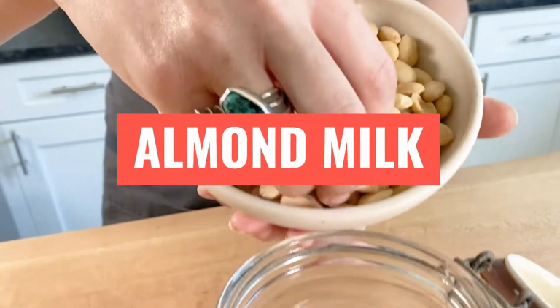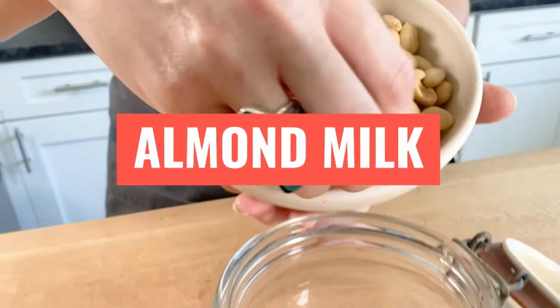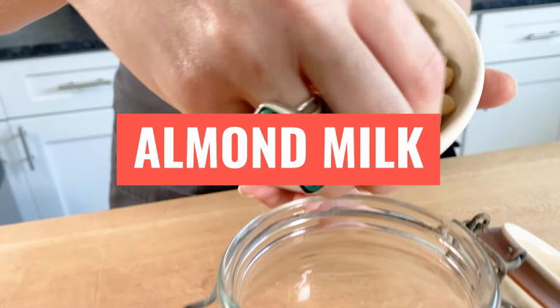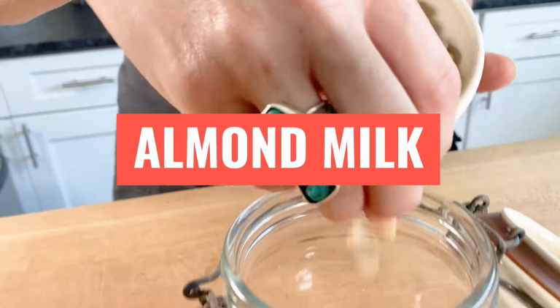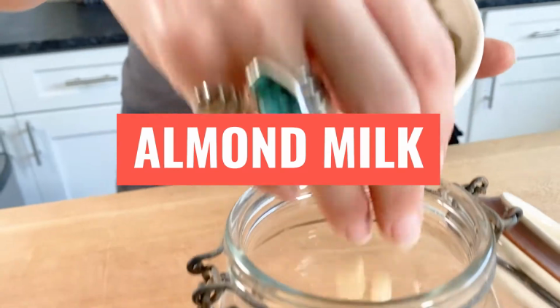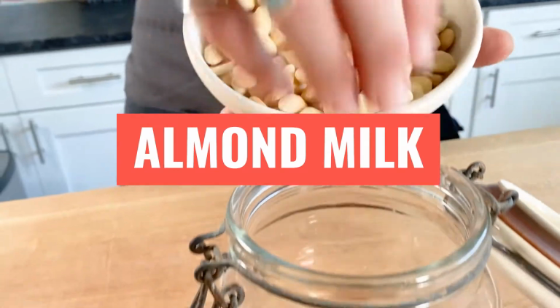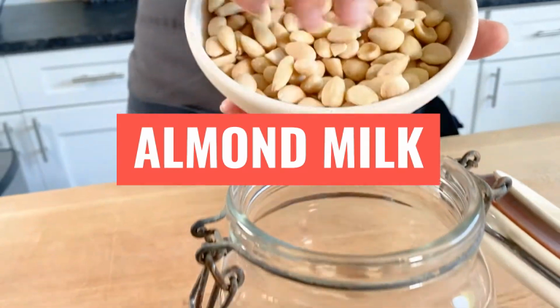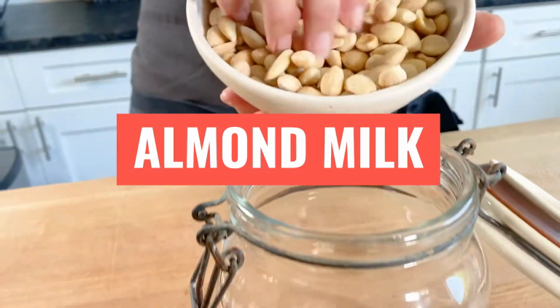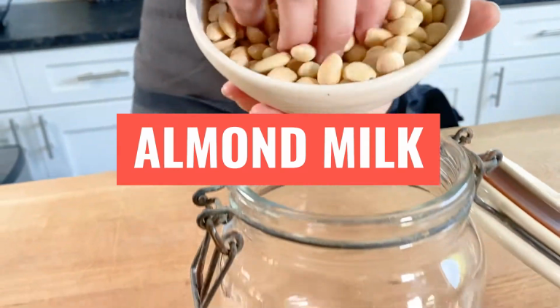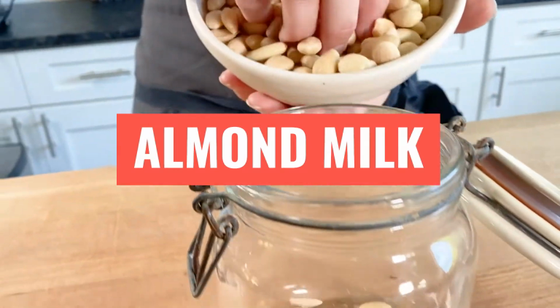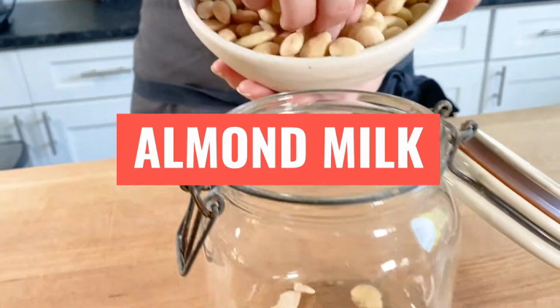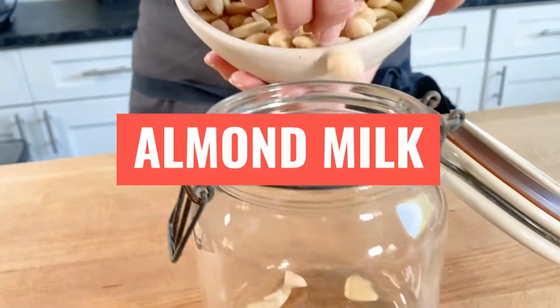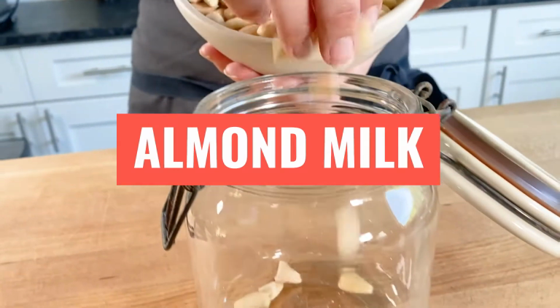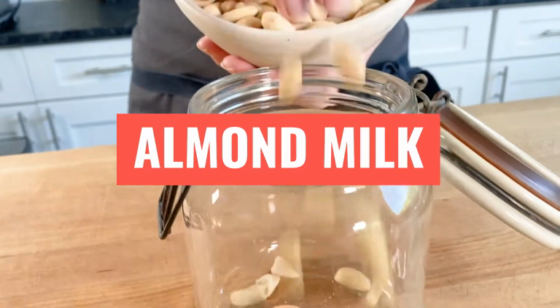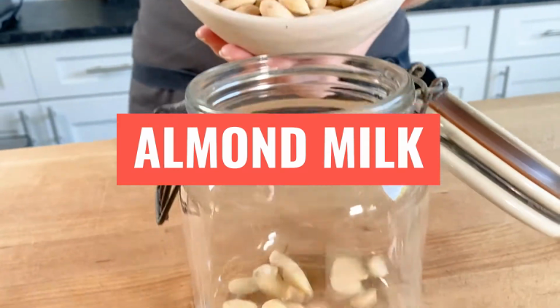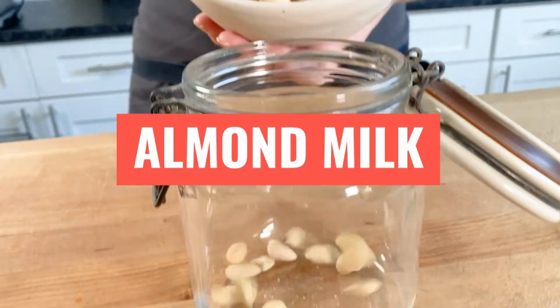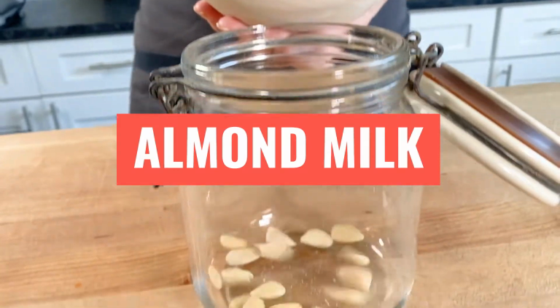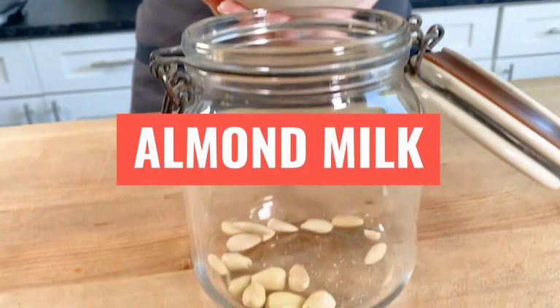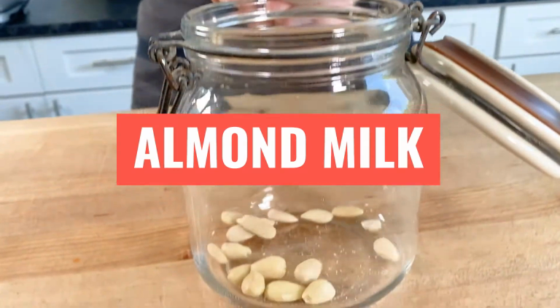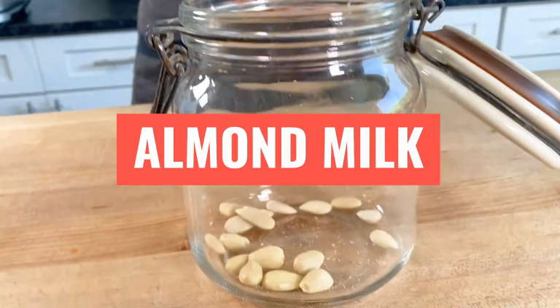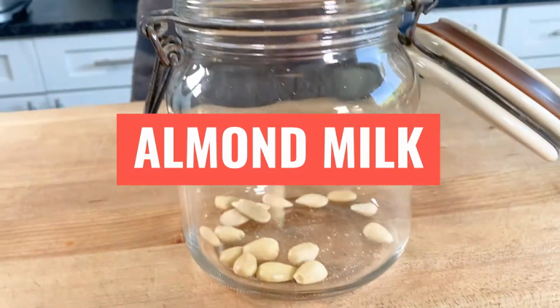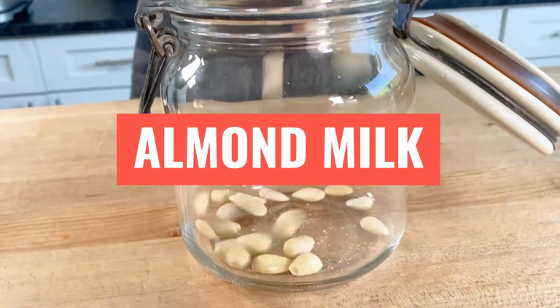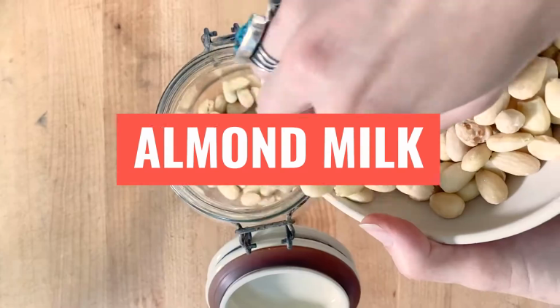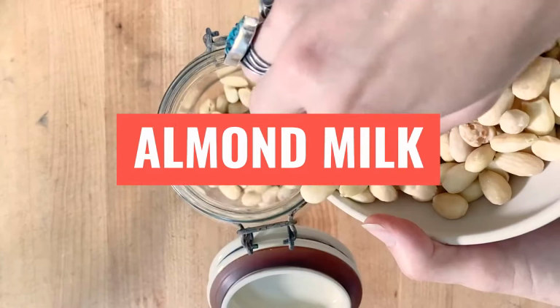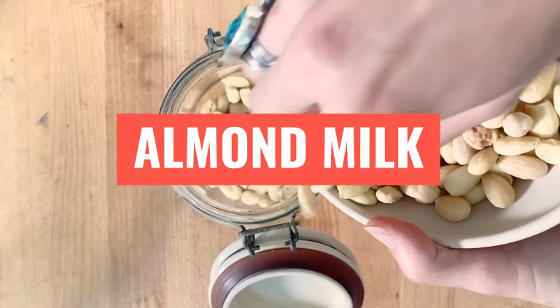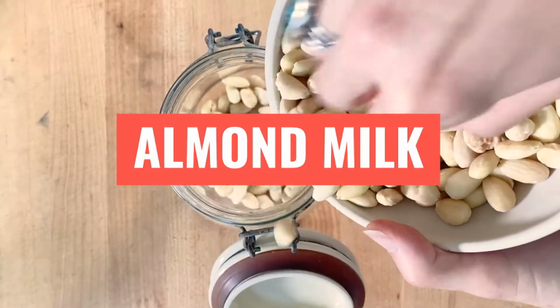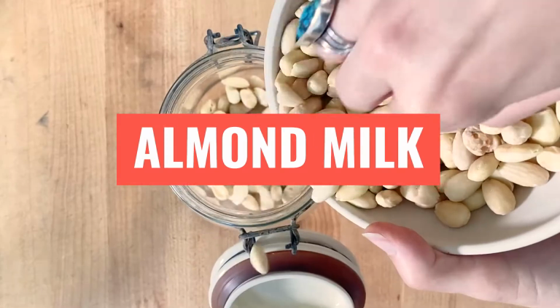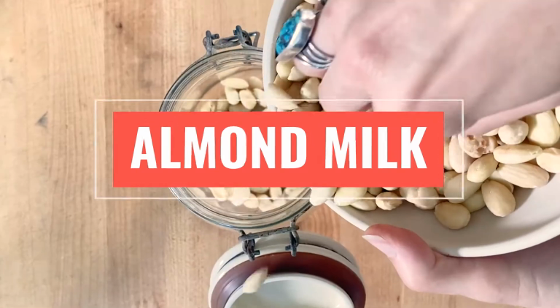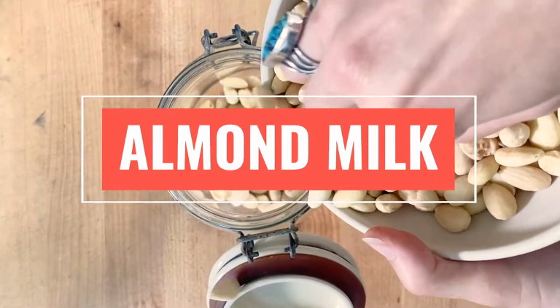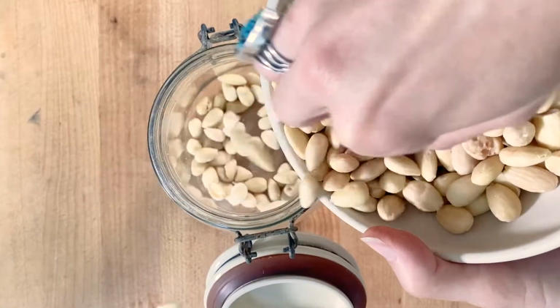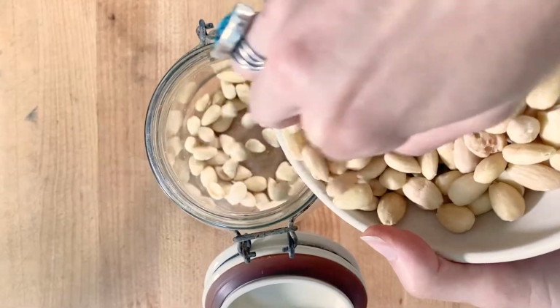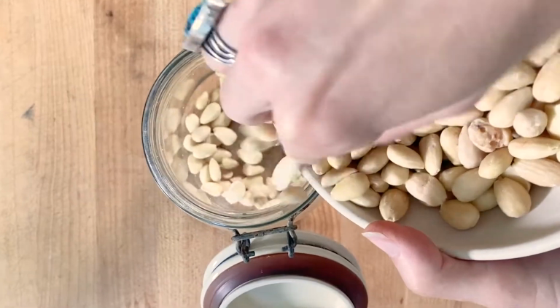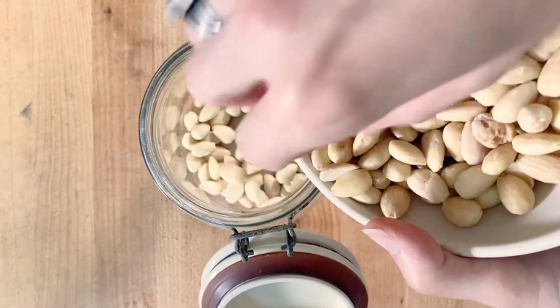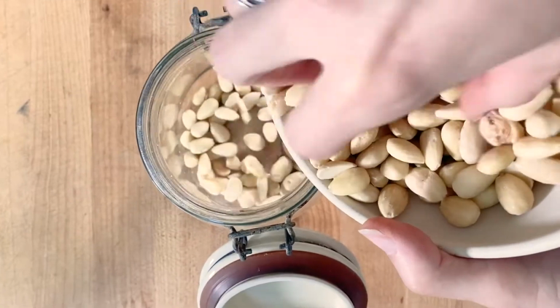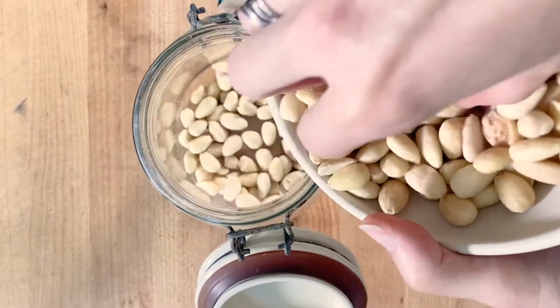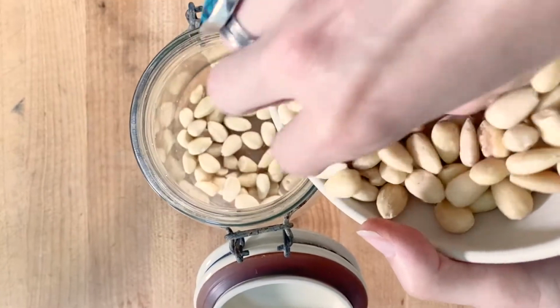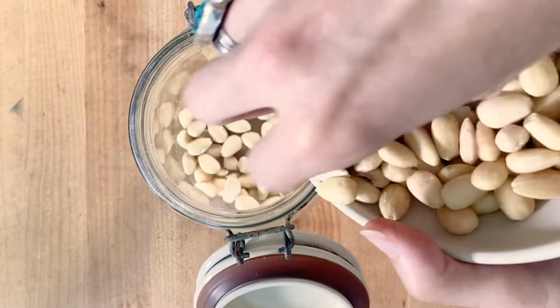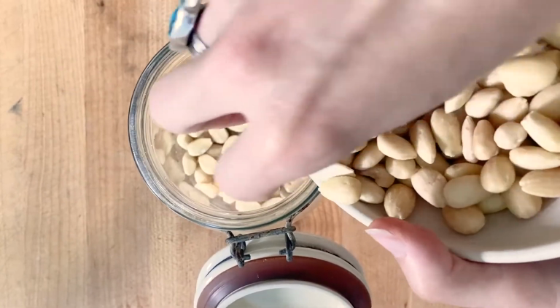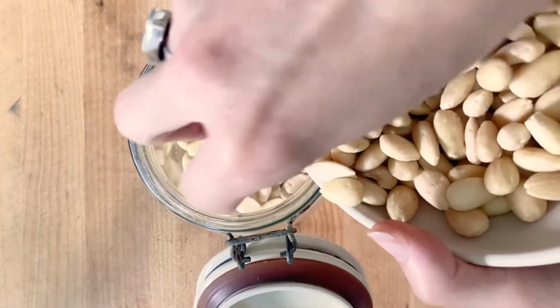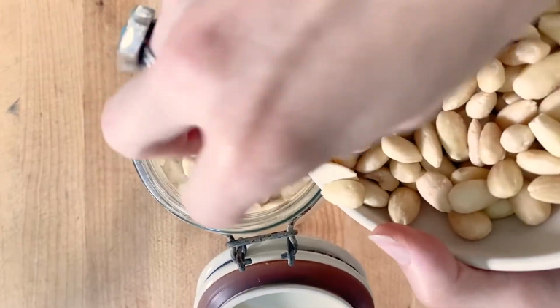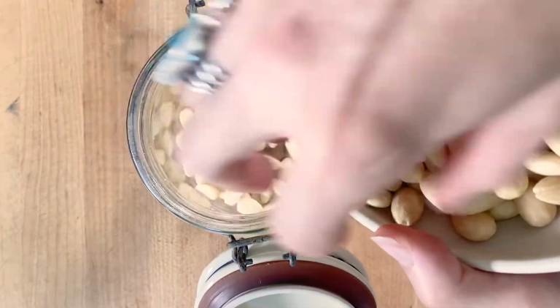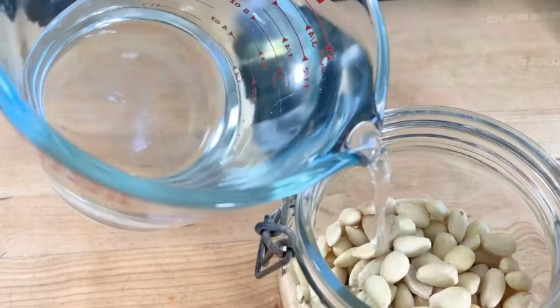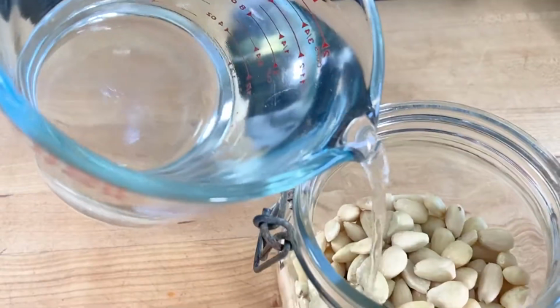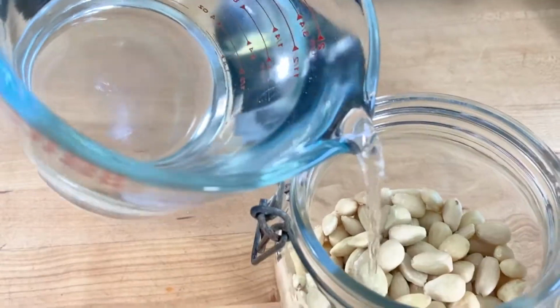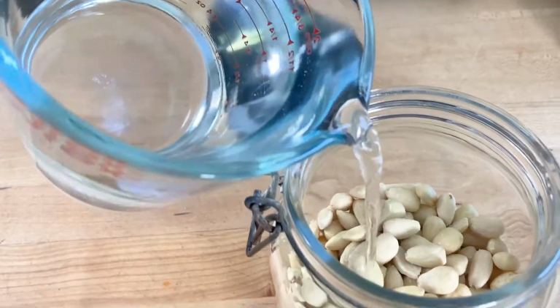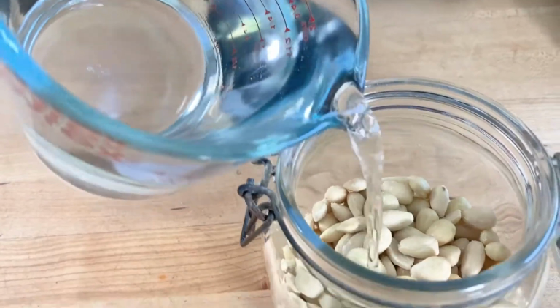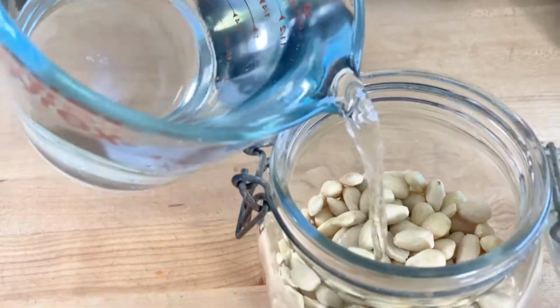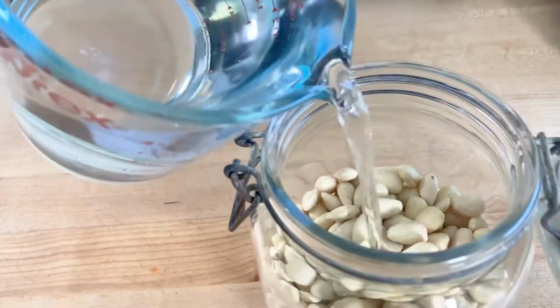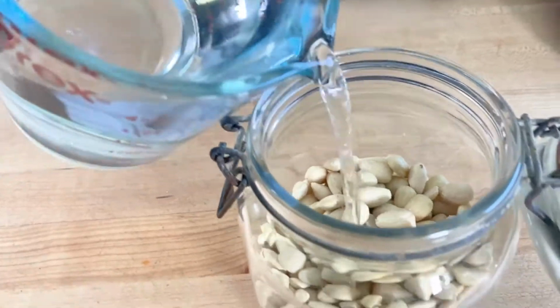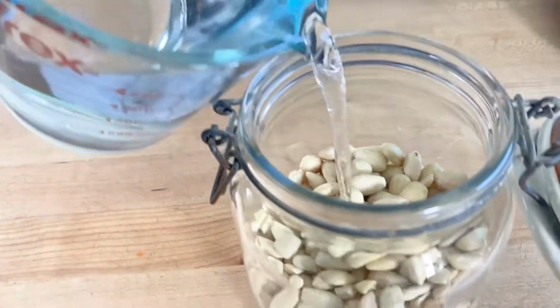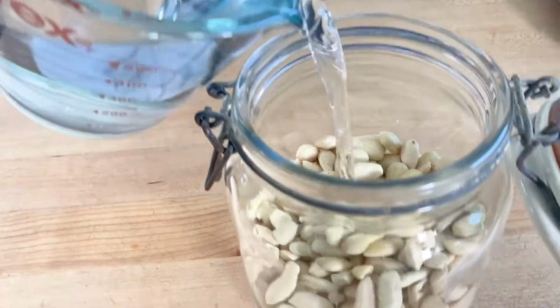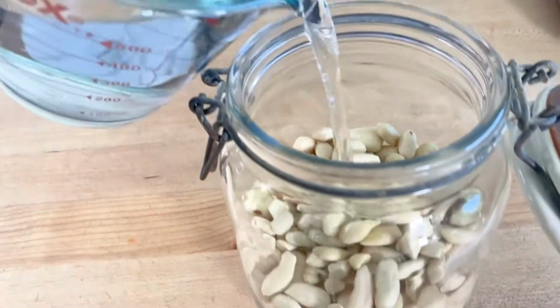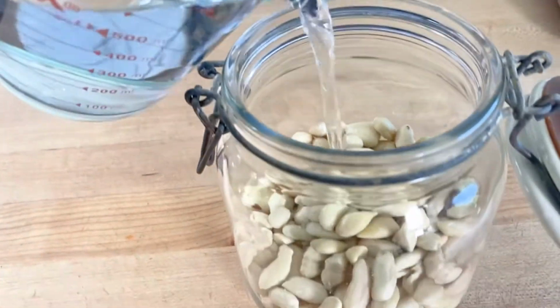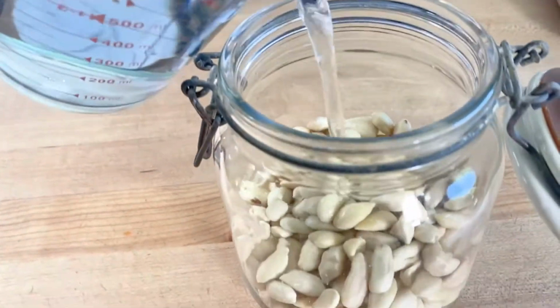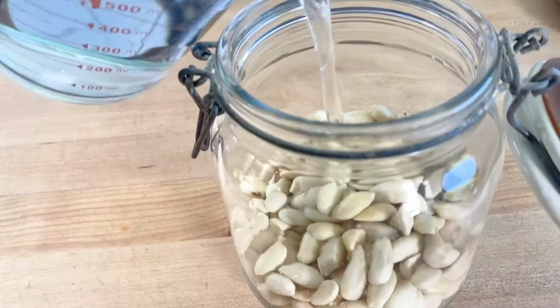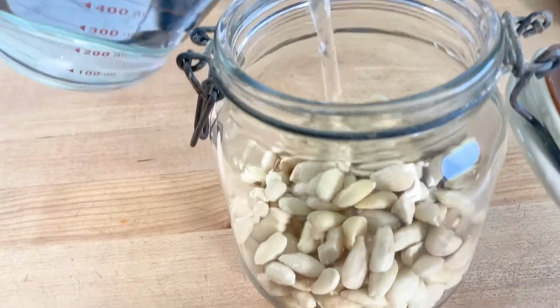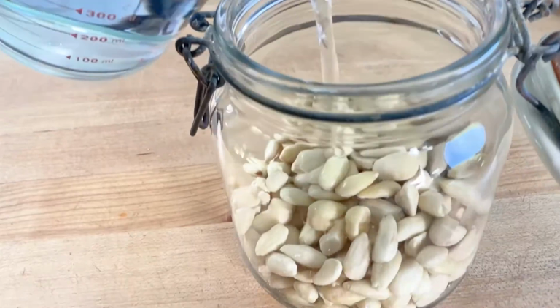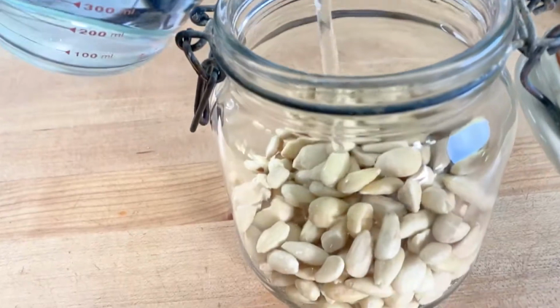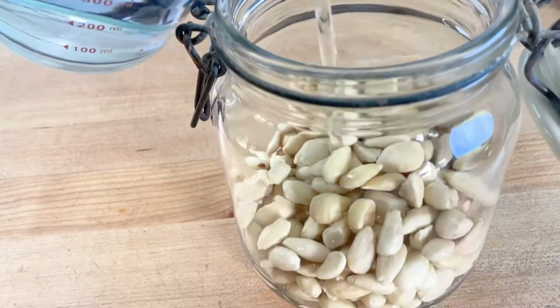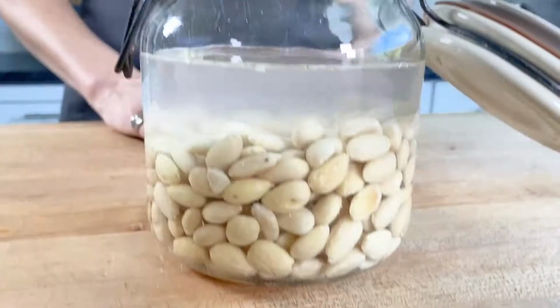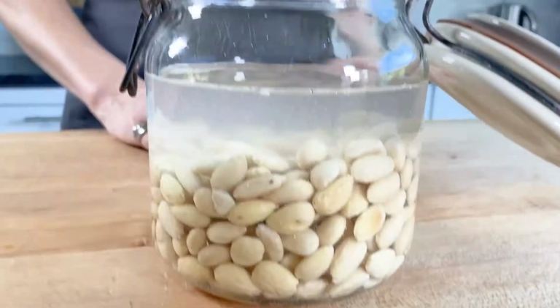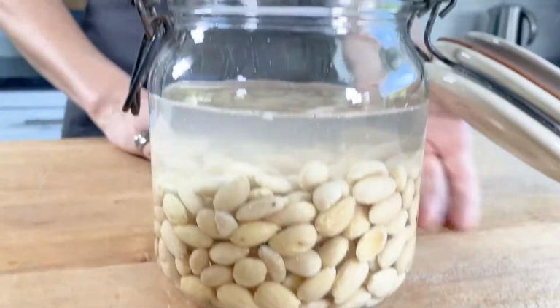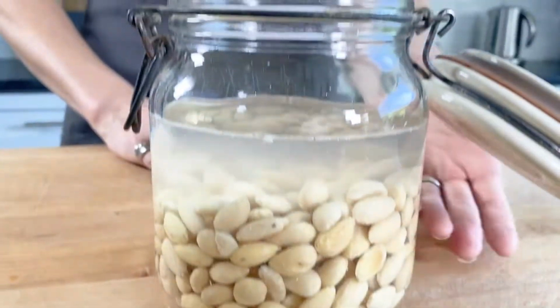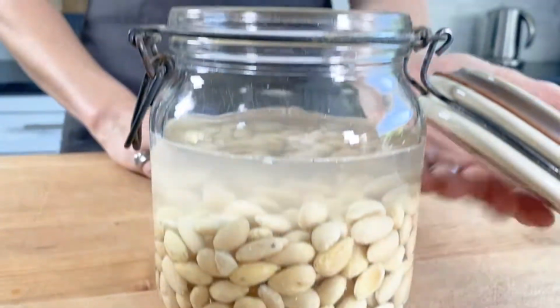Meg here with California Grown, and today I'm using California almonds to make almond milk. Let's do it together.